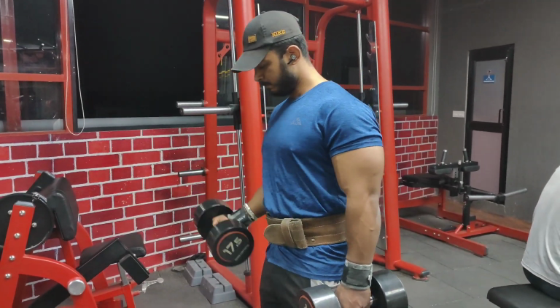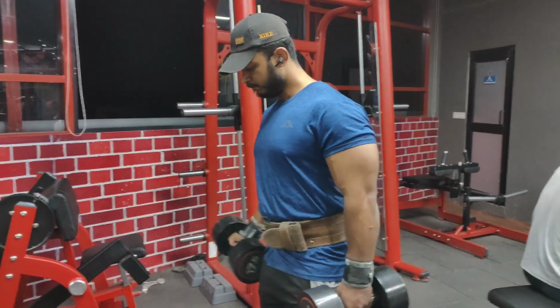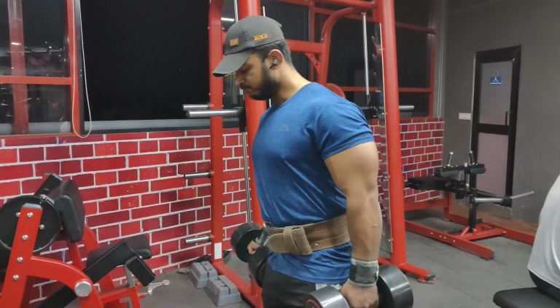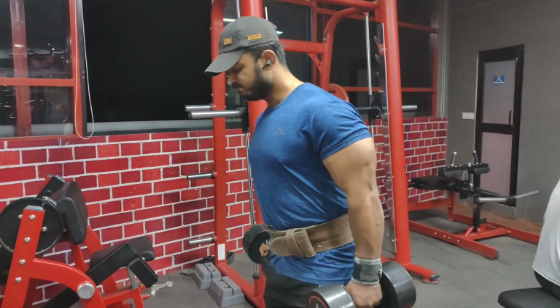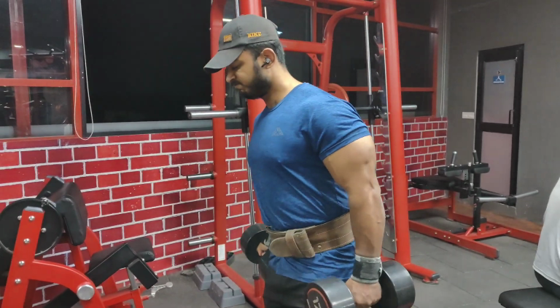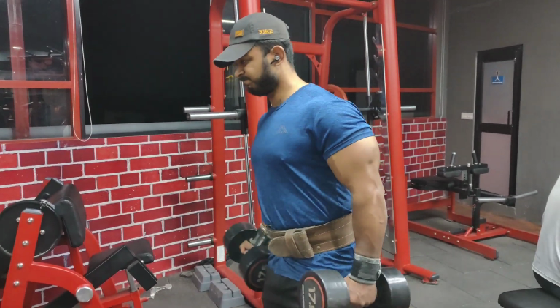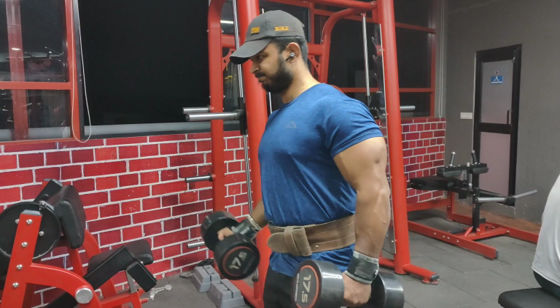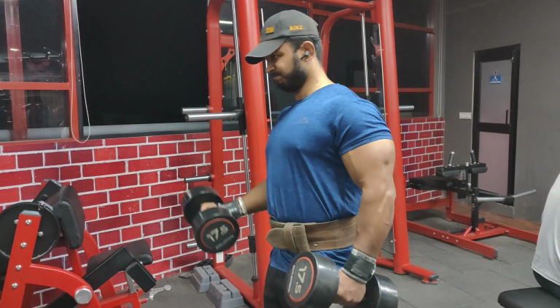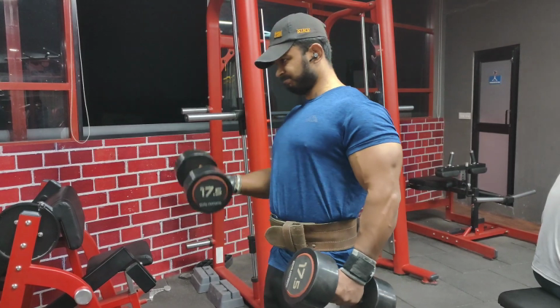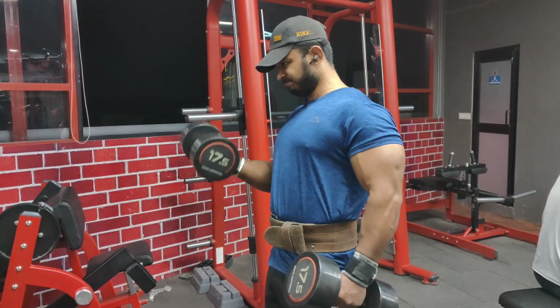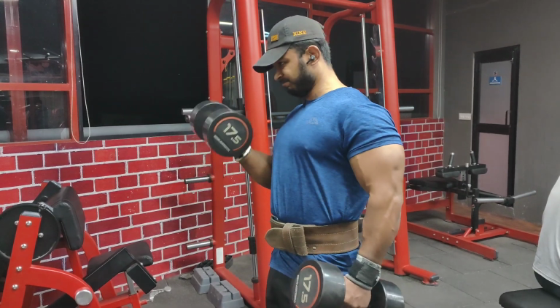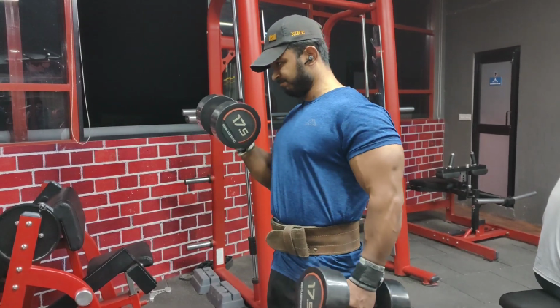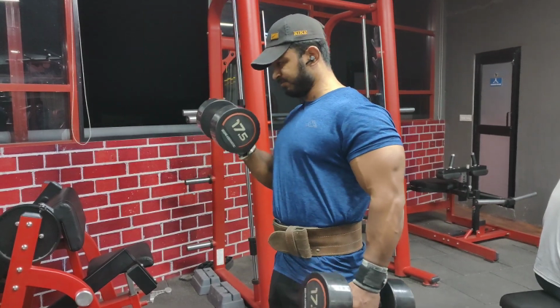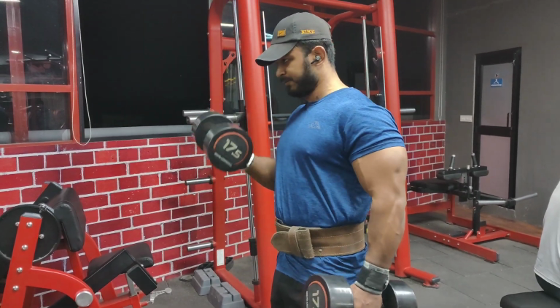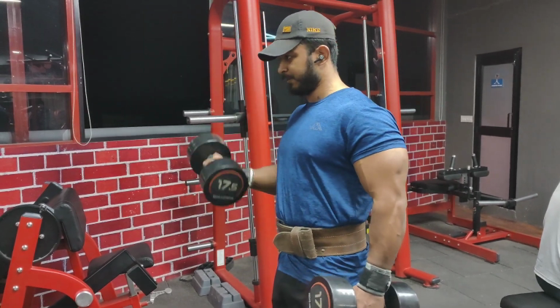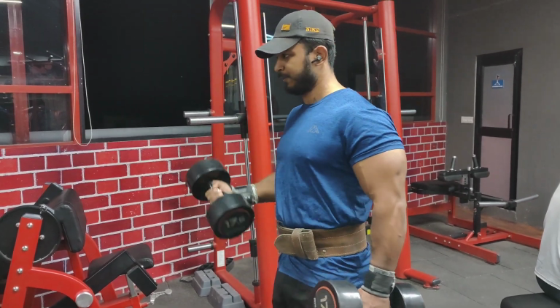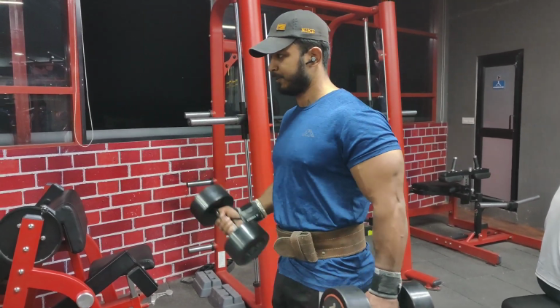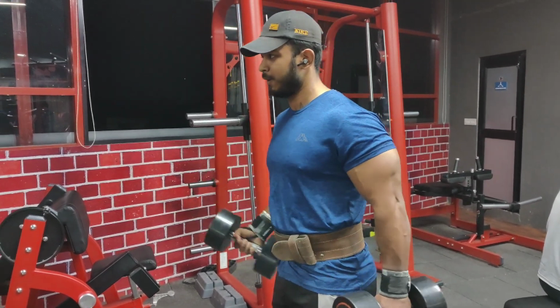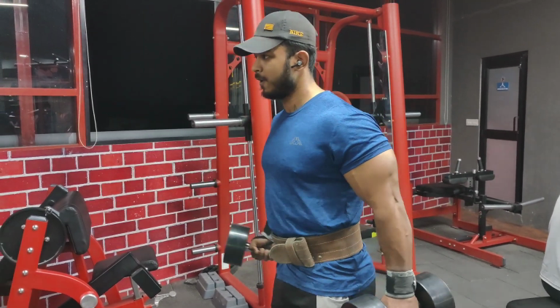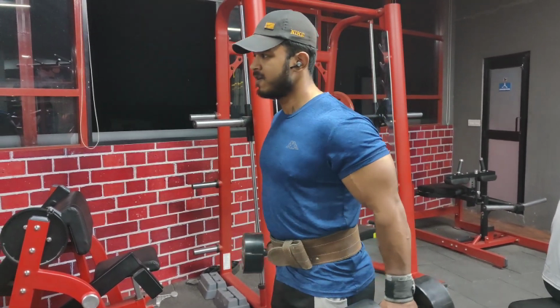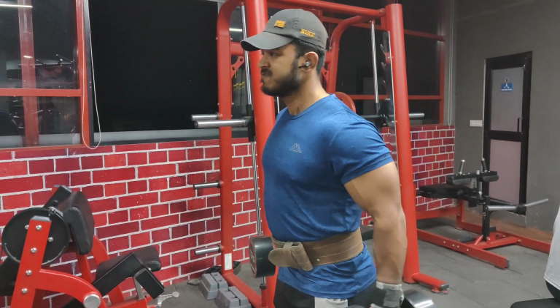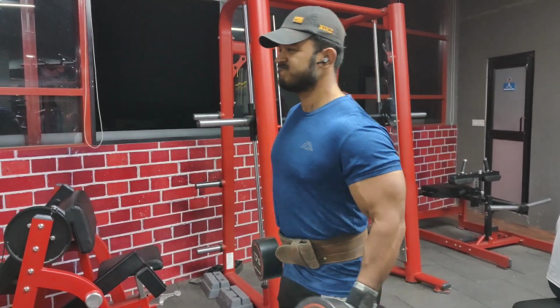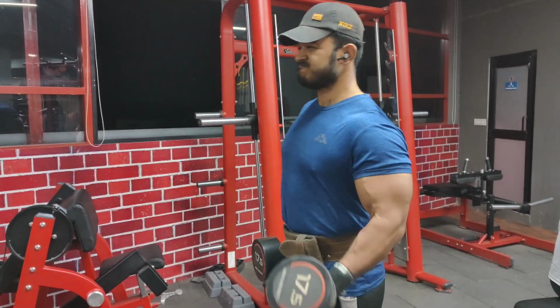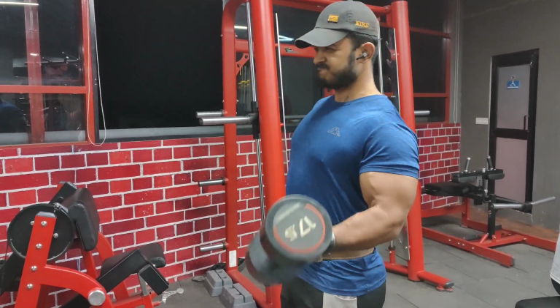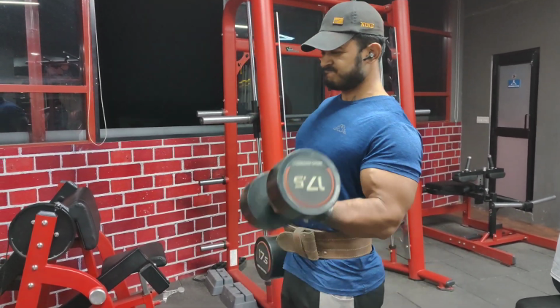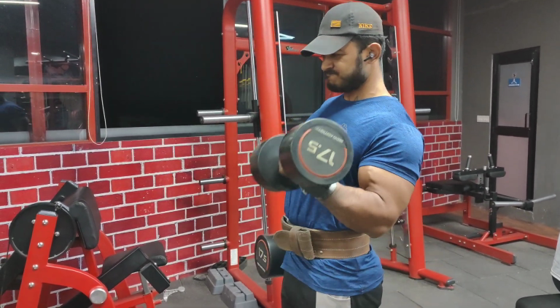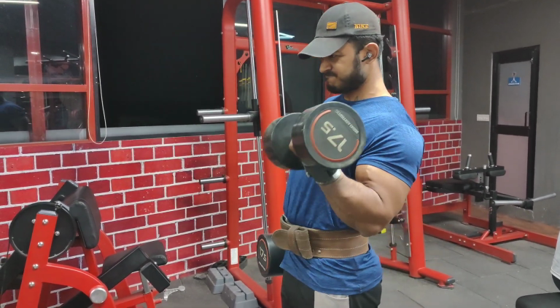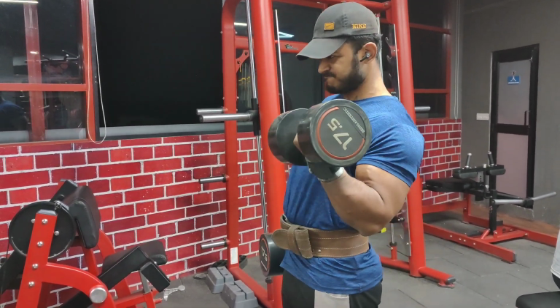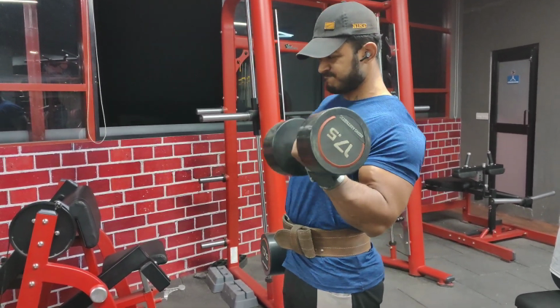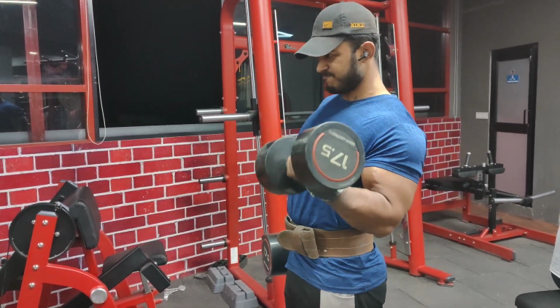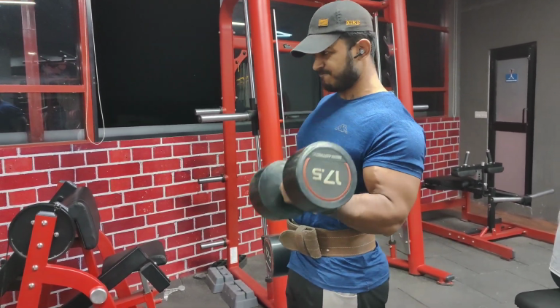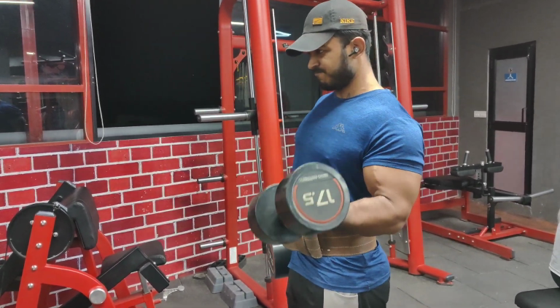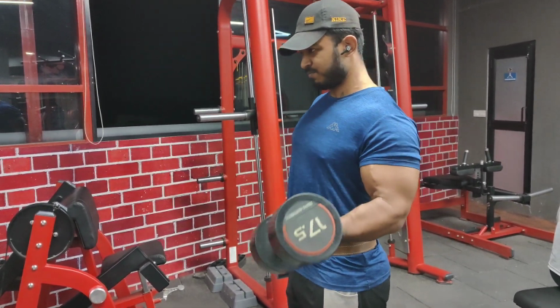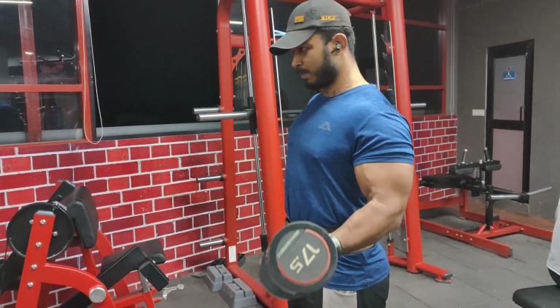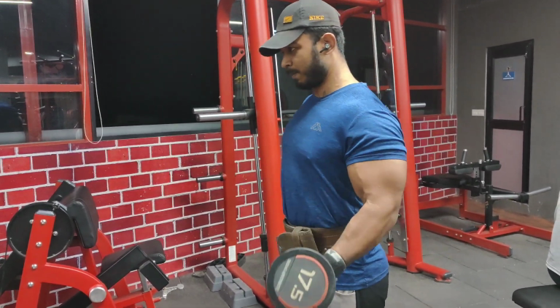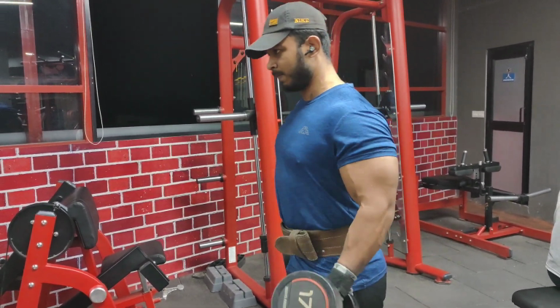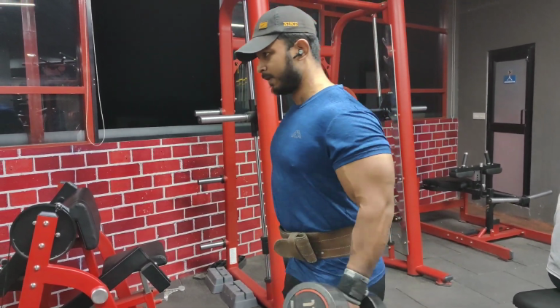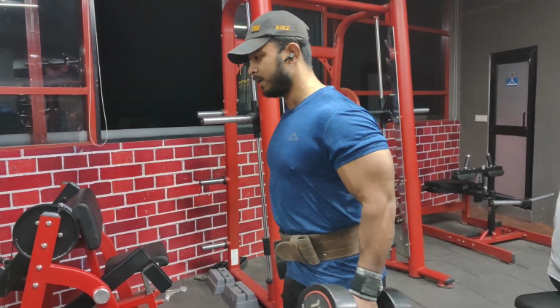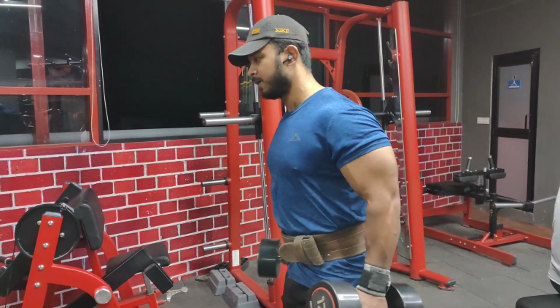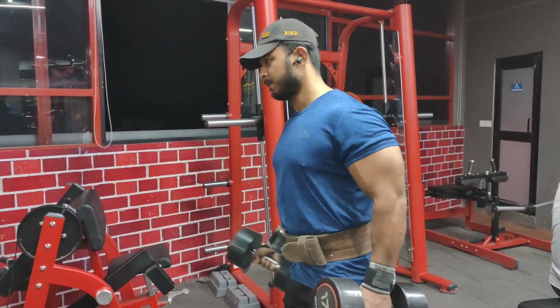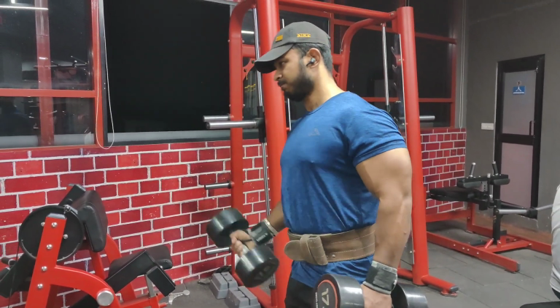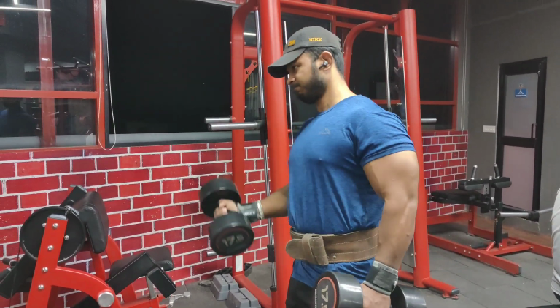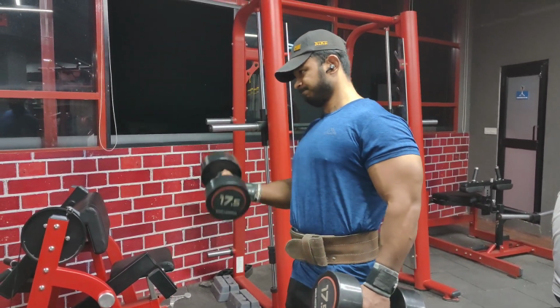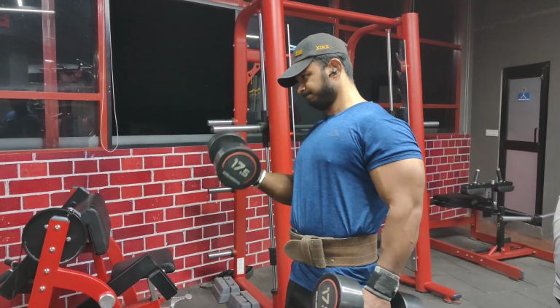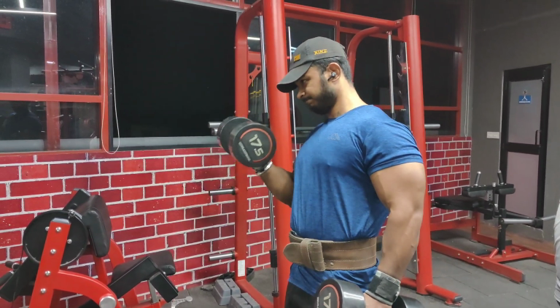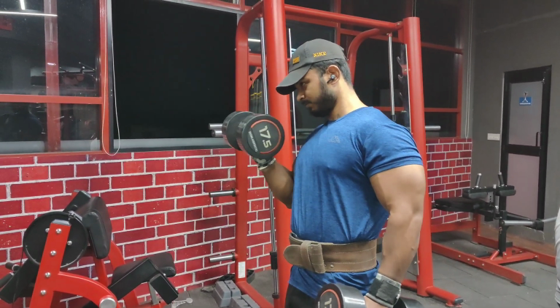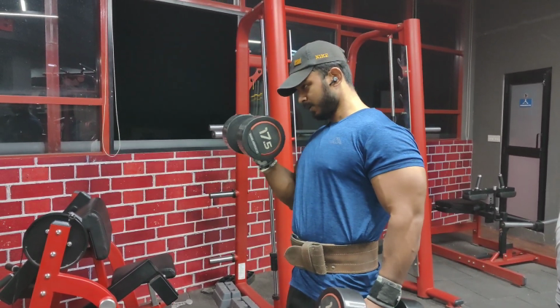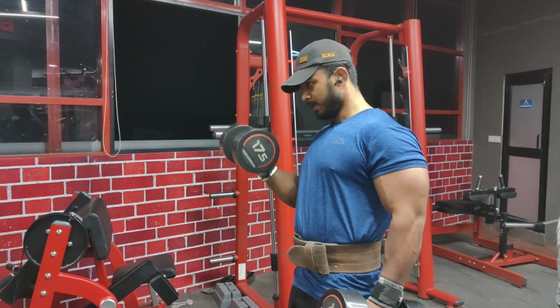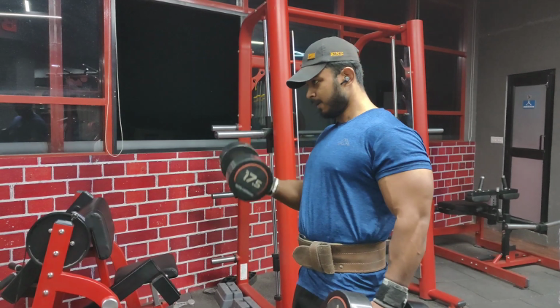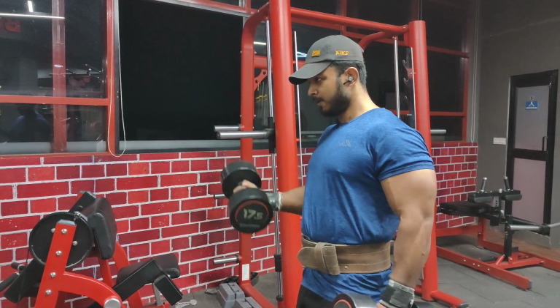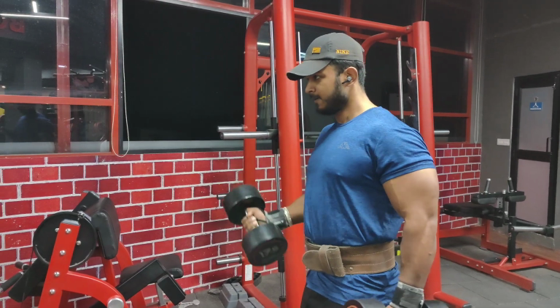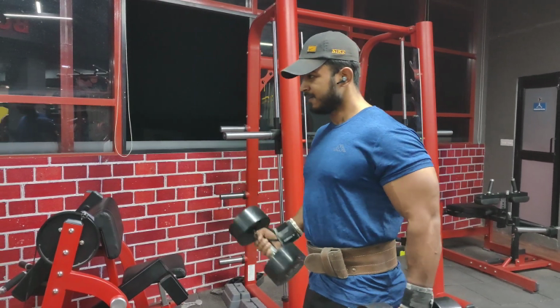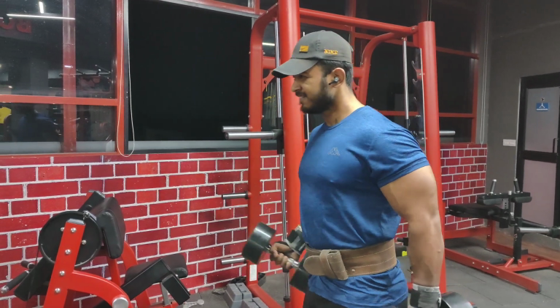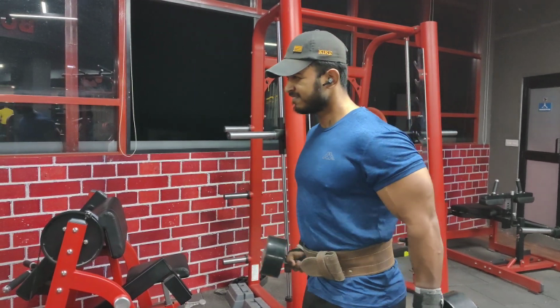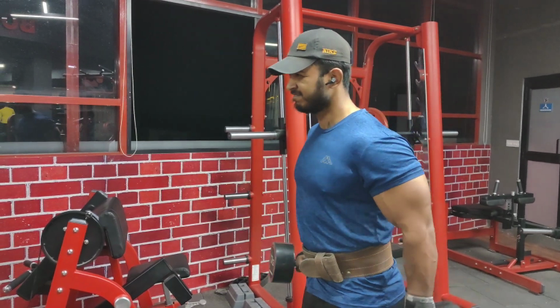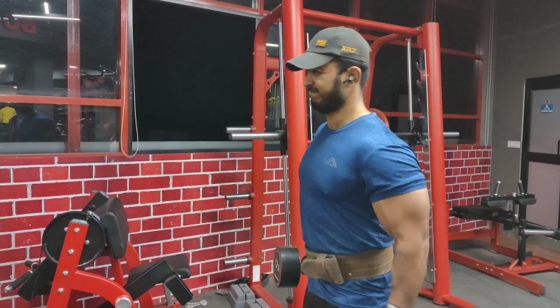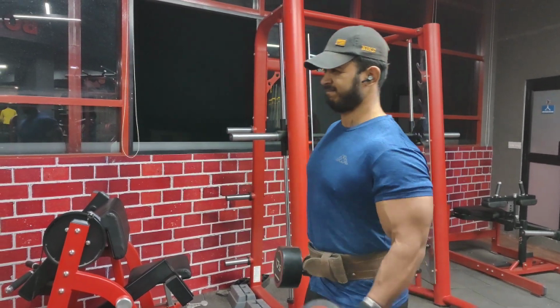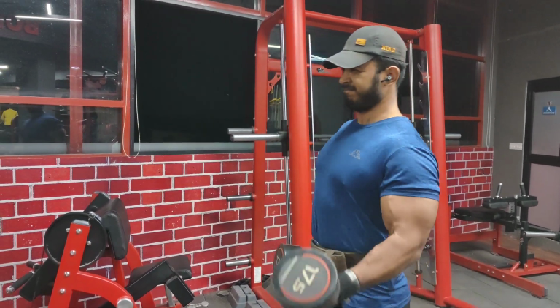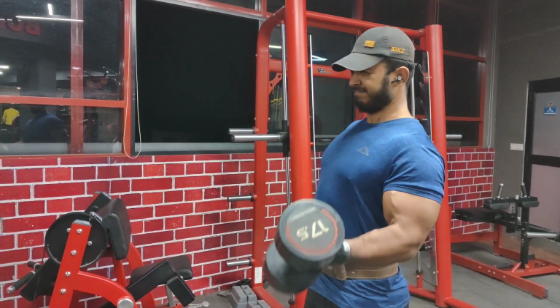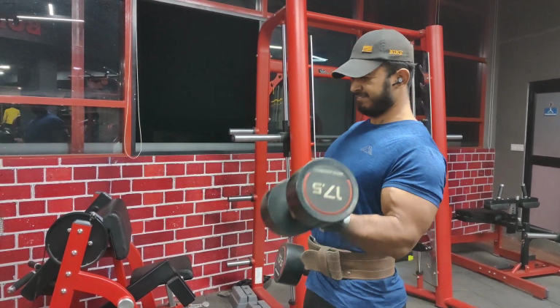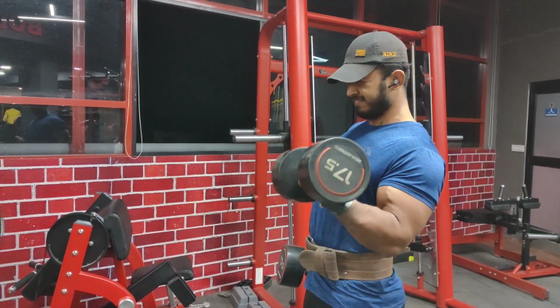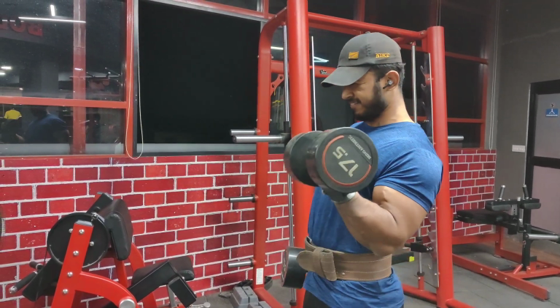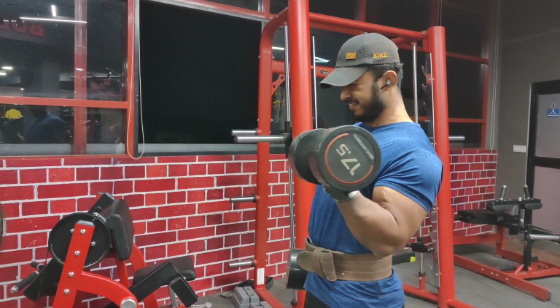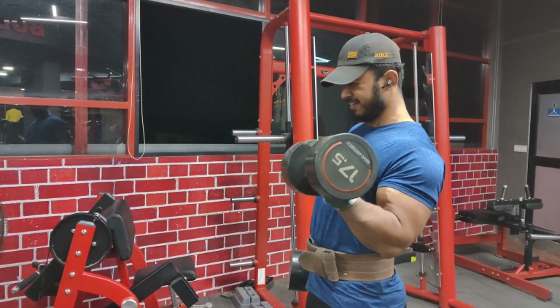You can cheat a little. You will try to make a little more body movement, but a lot of people don't give the body enough.